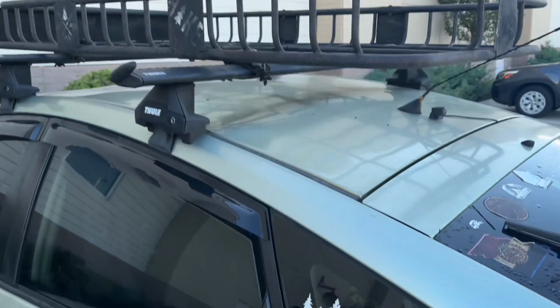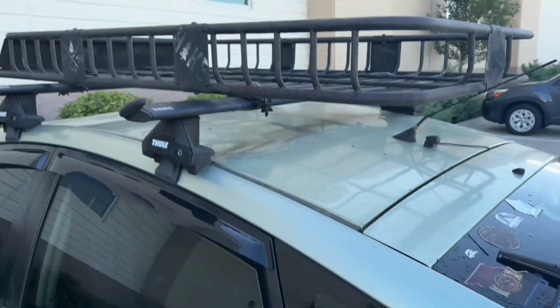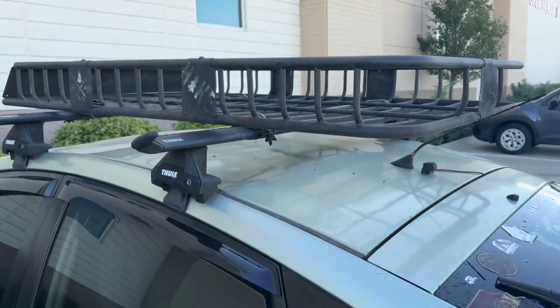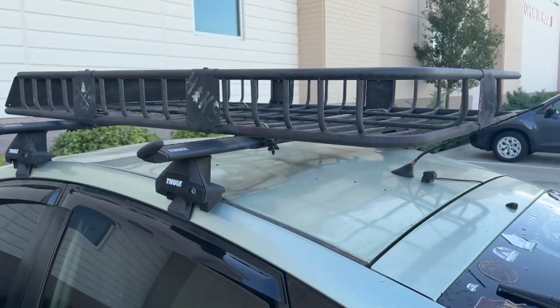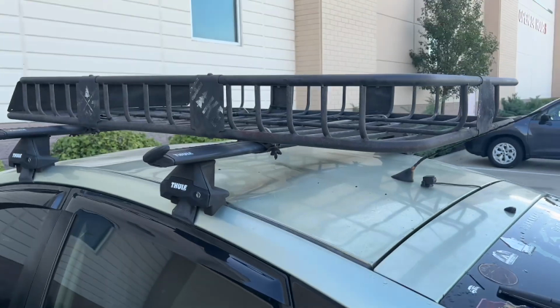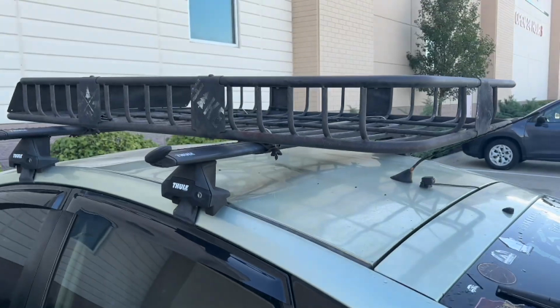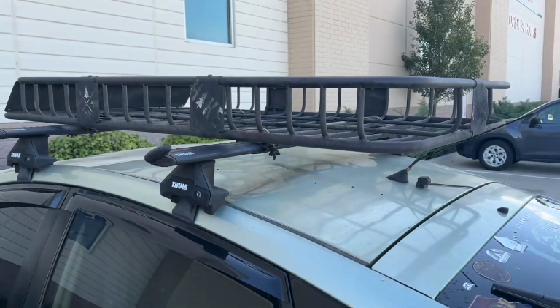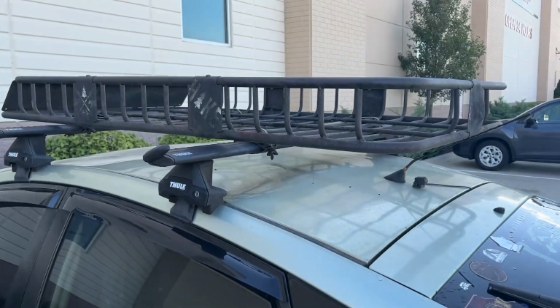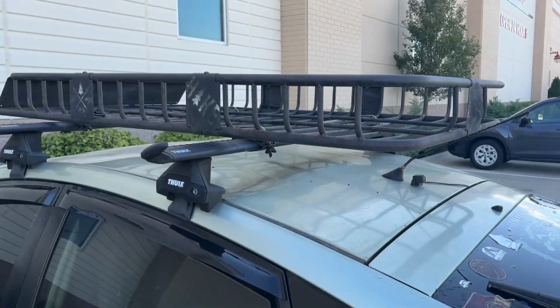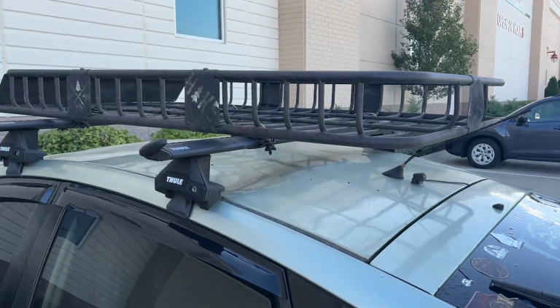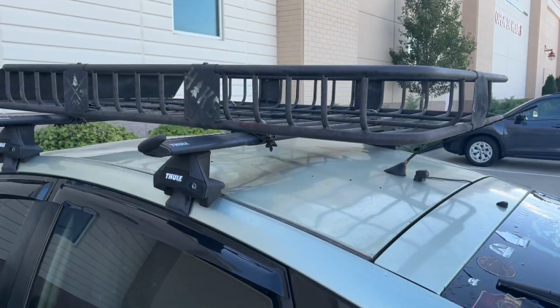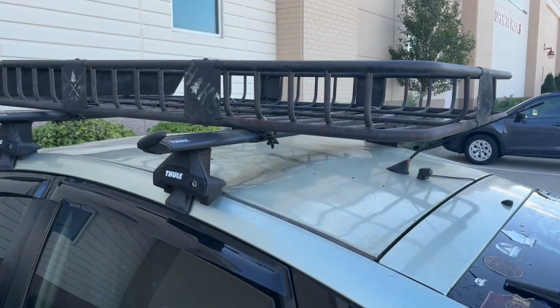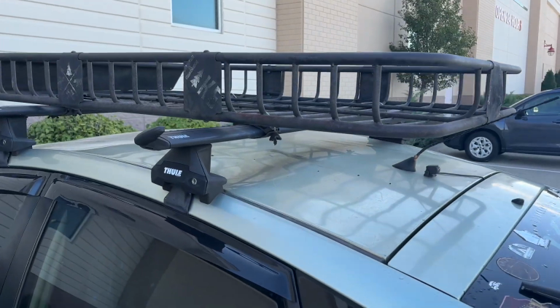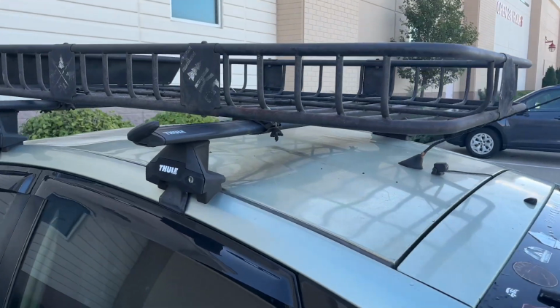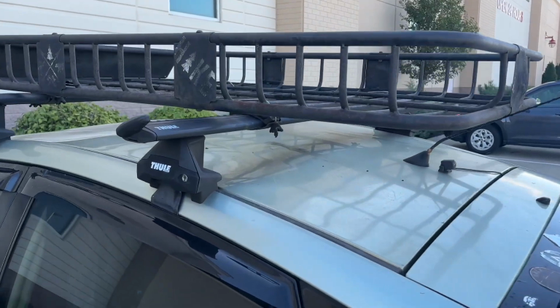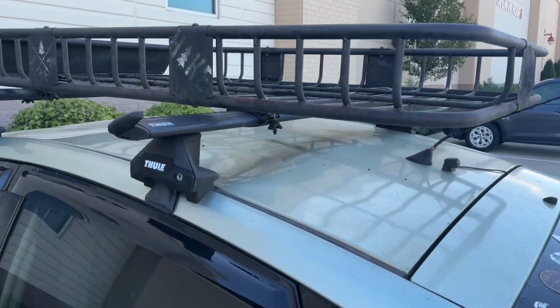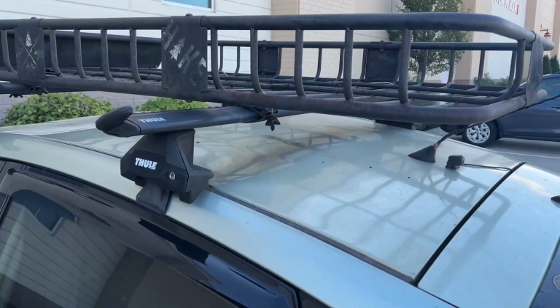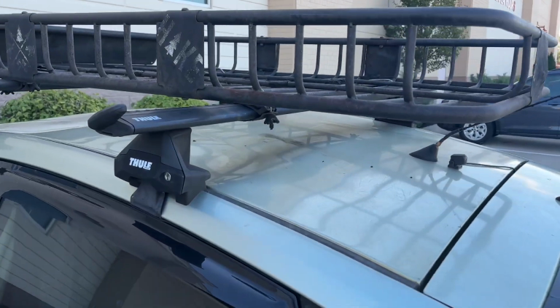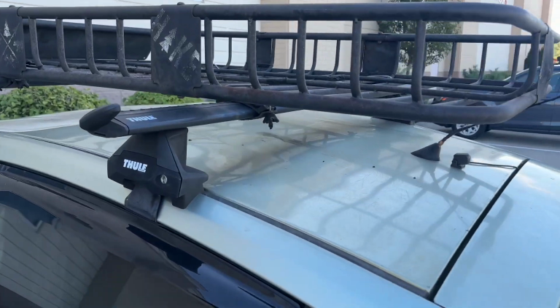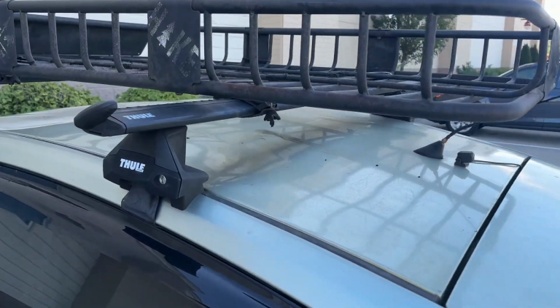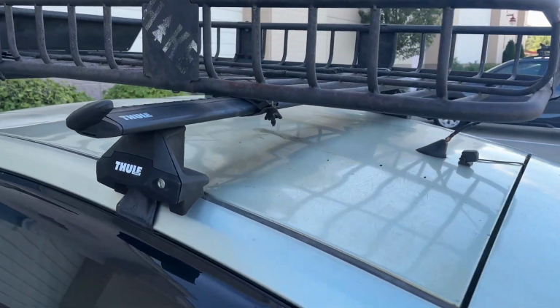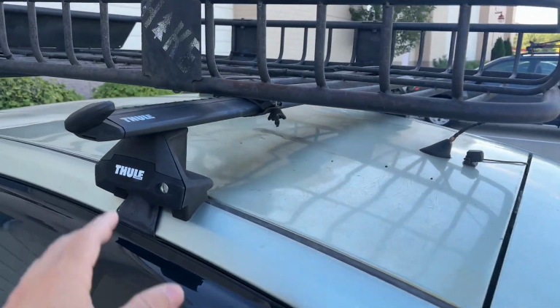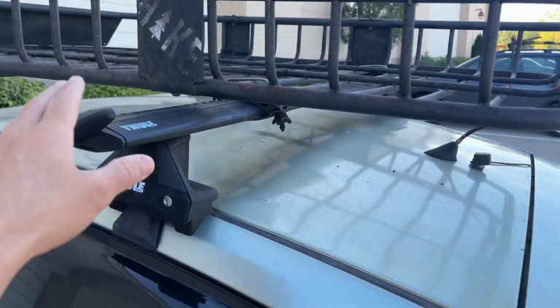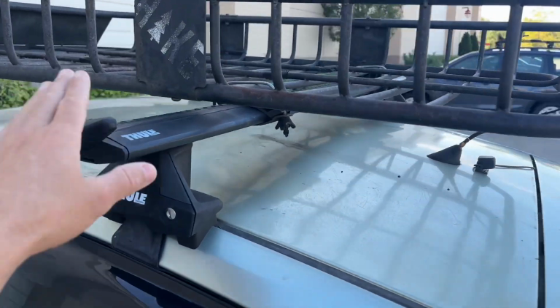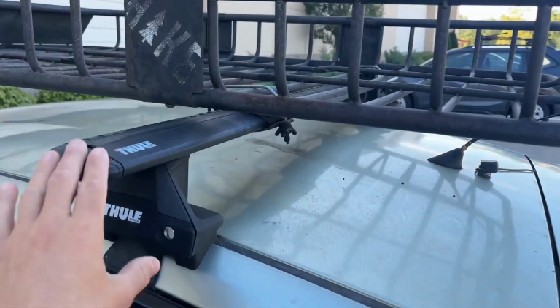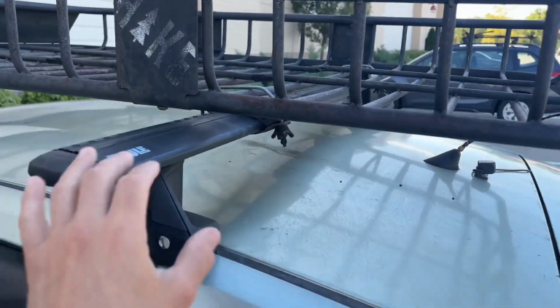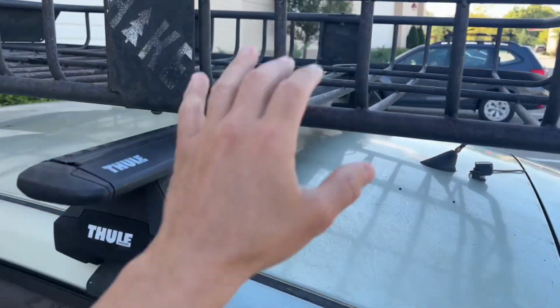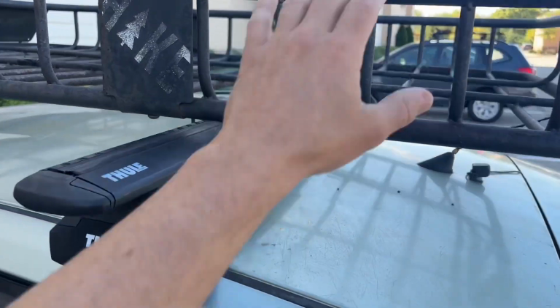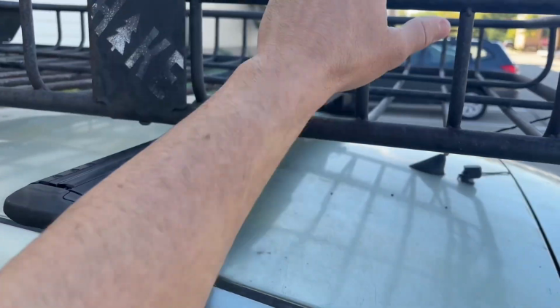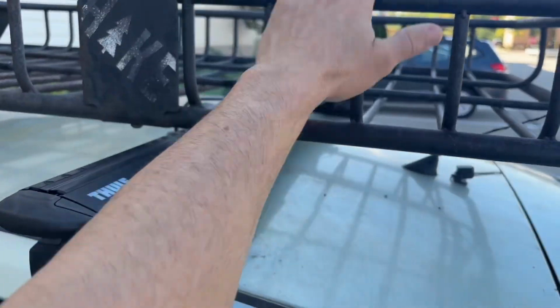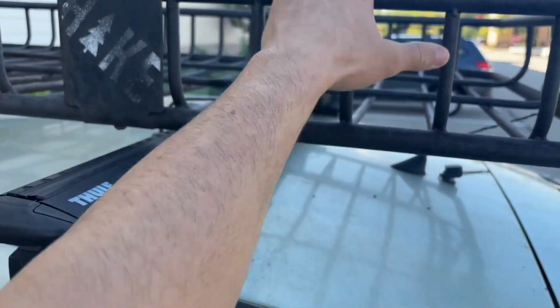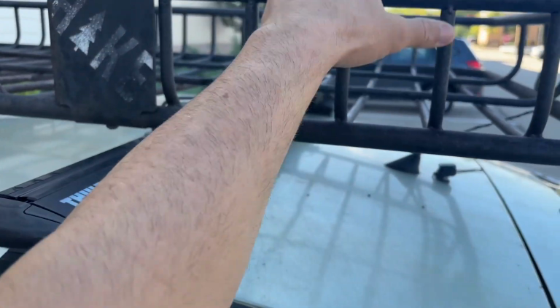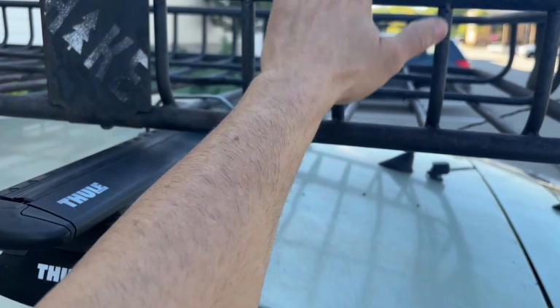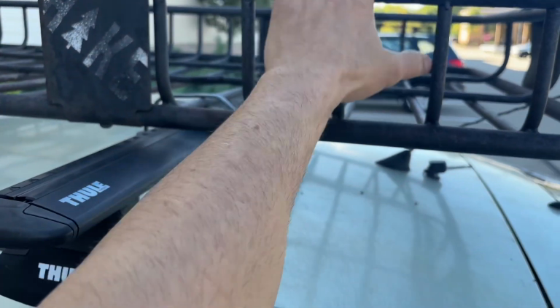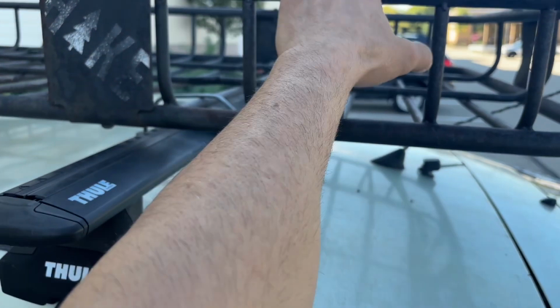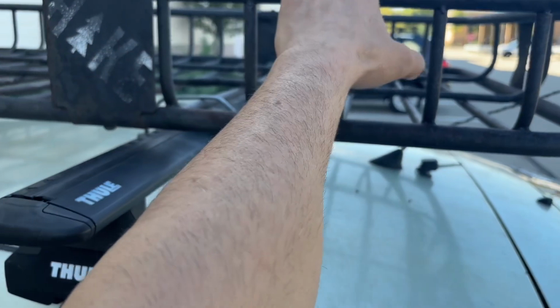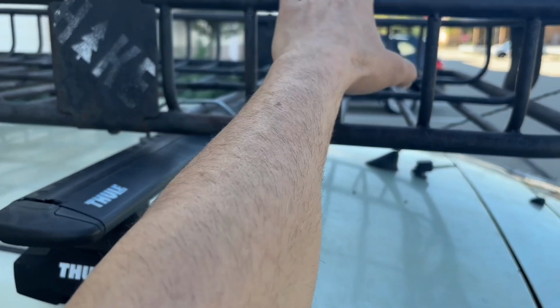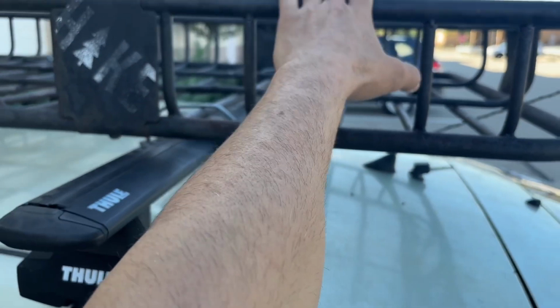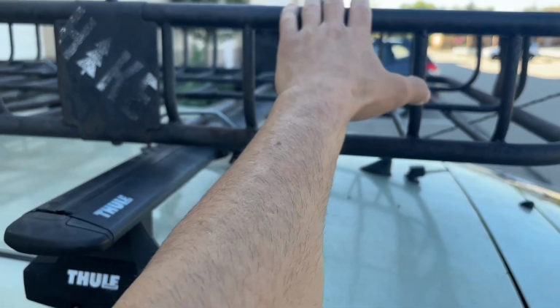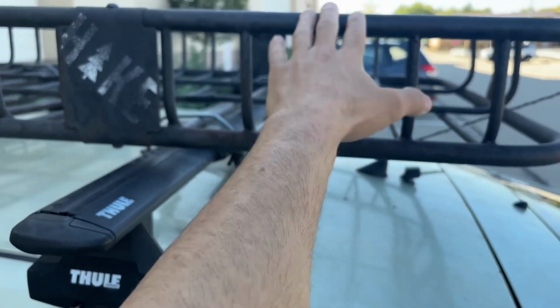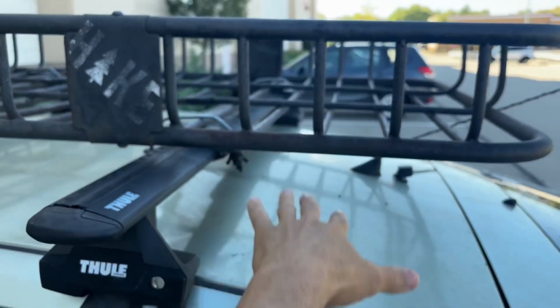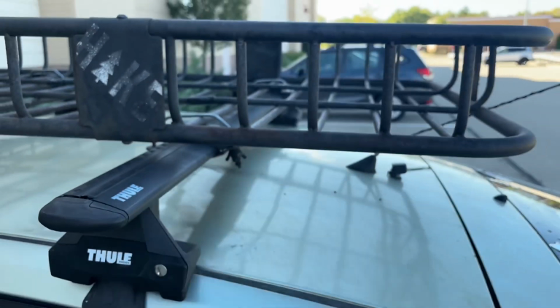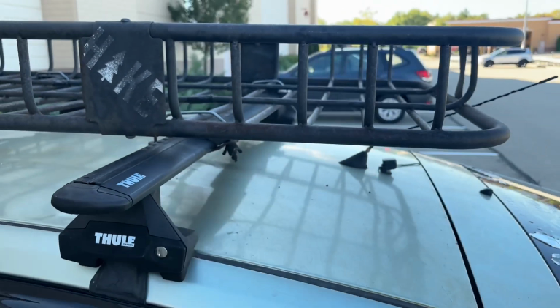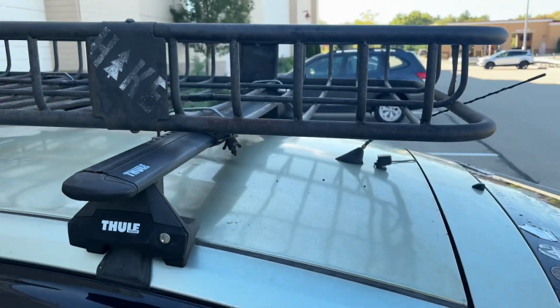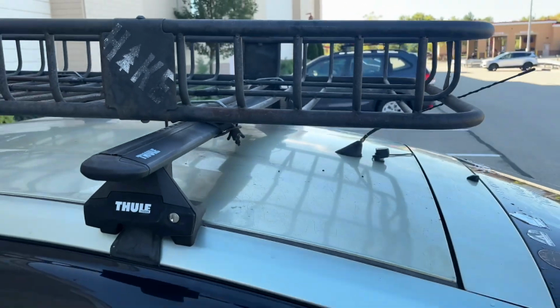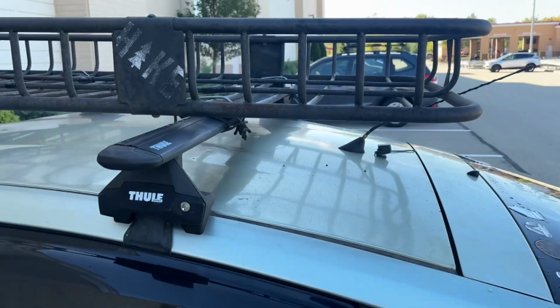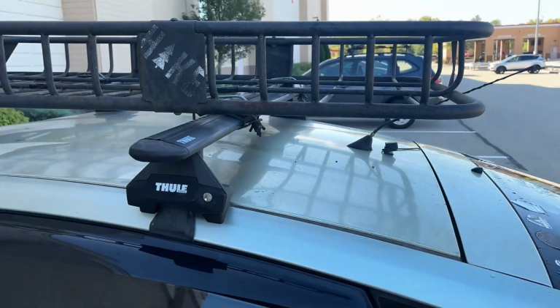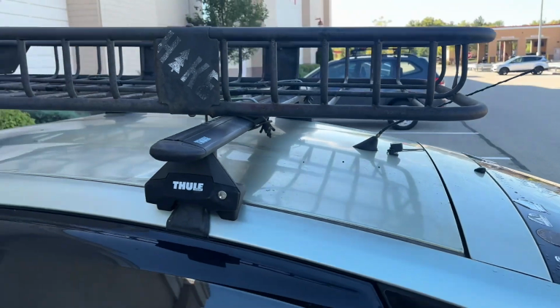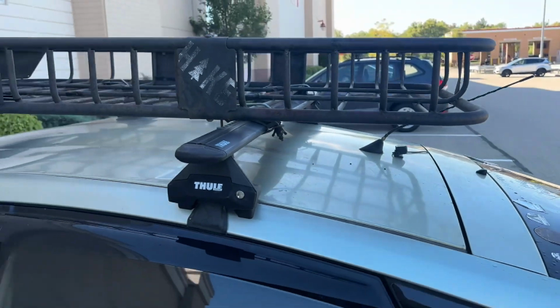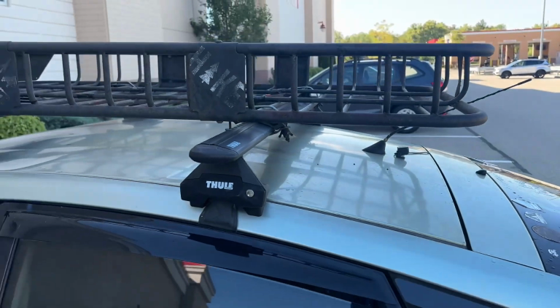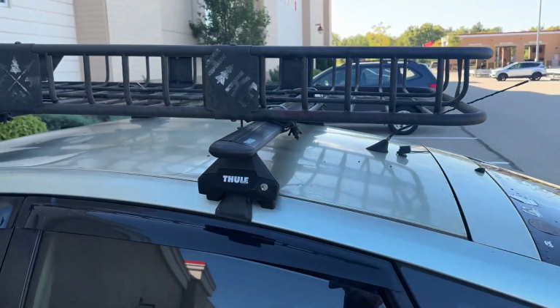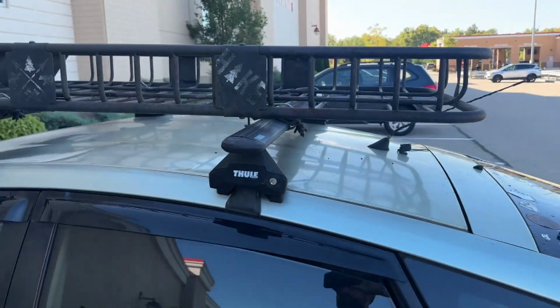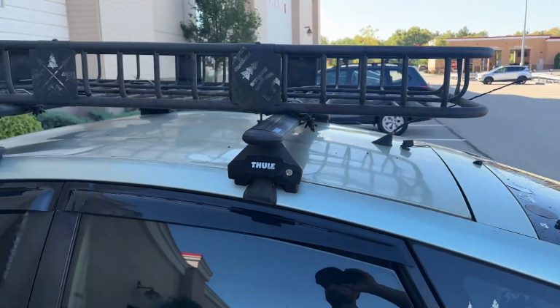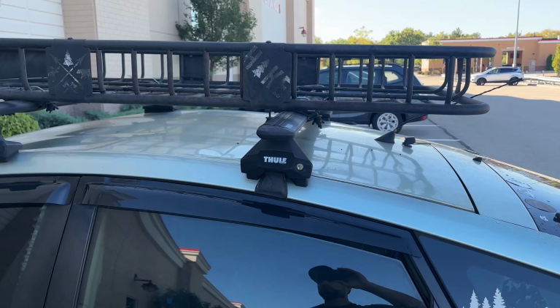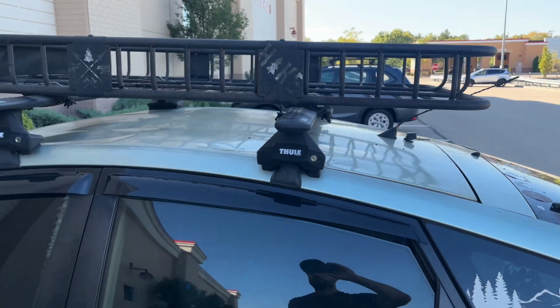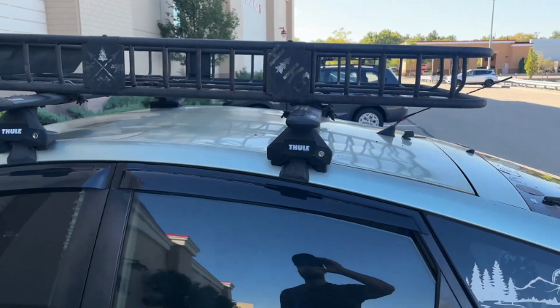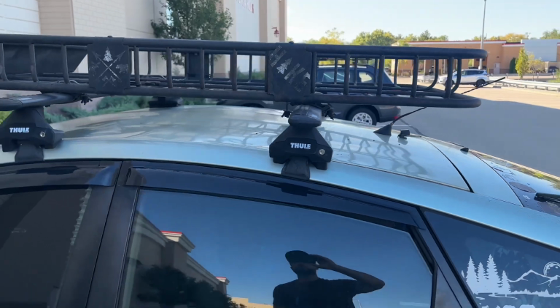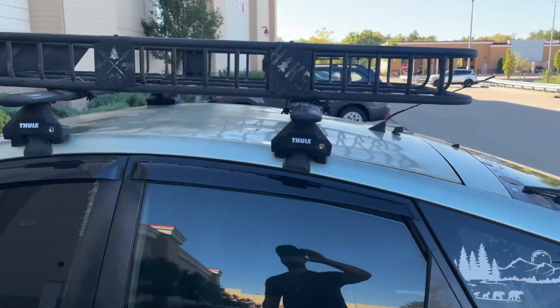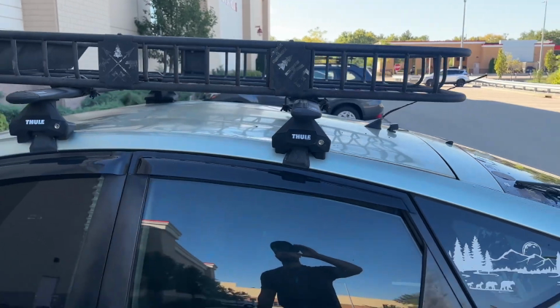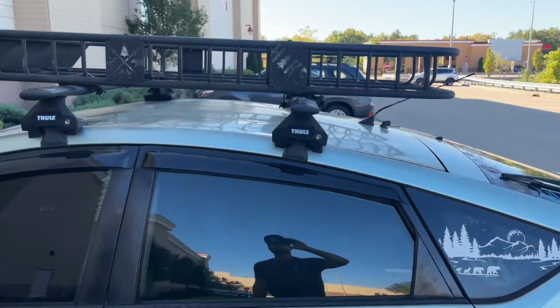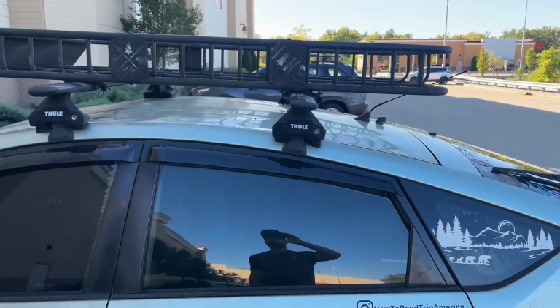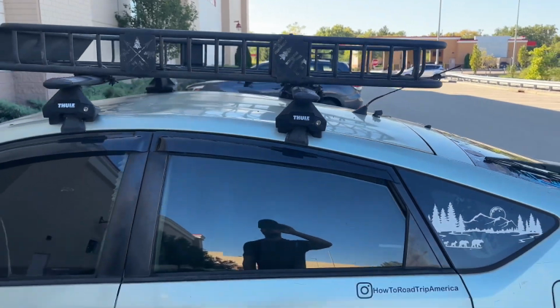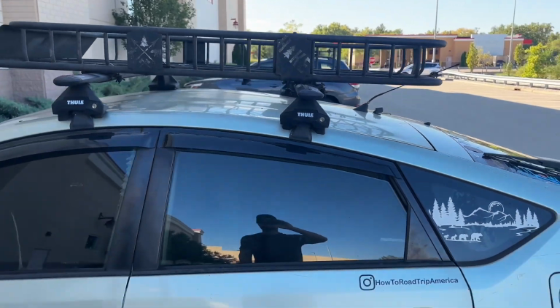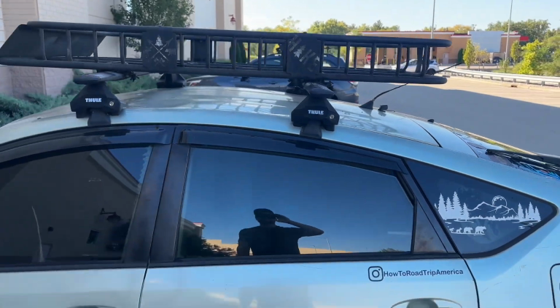A roof rack is a must — this thing has been a game changer. It's changed my life.